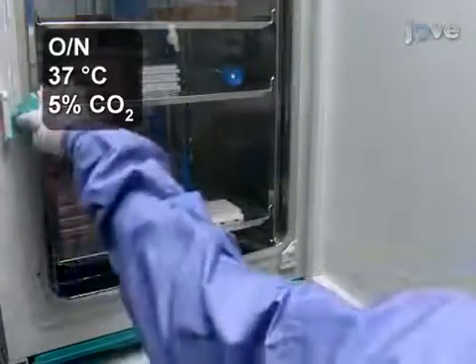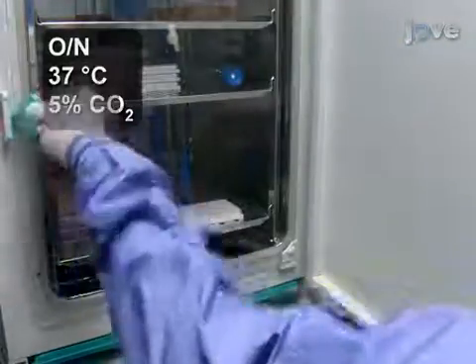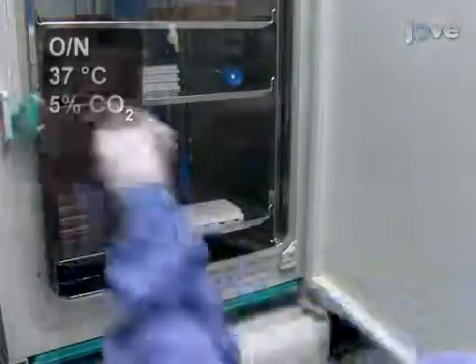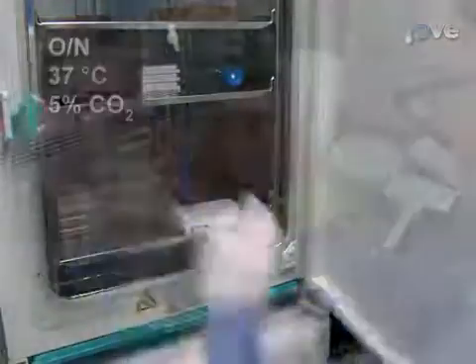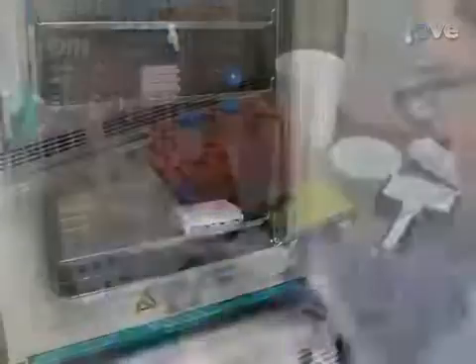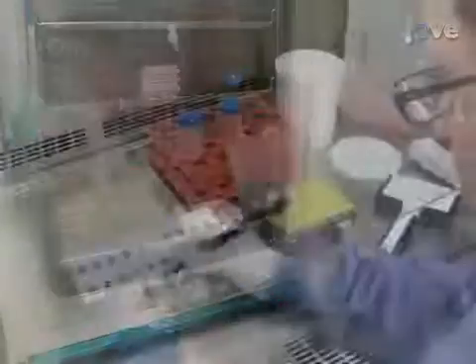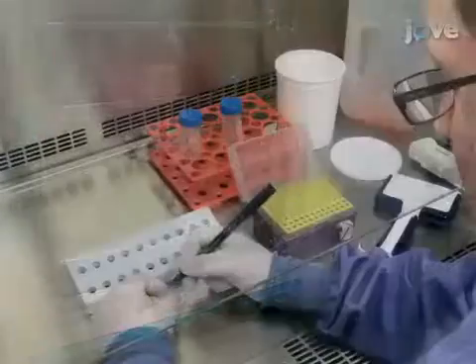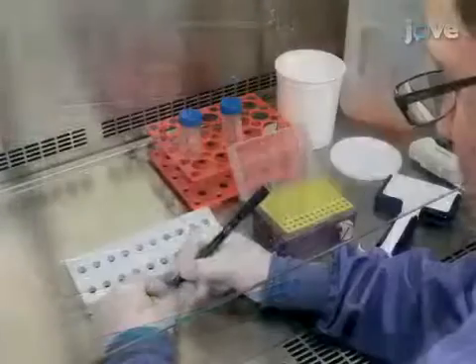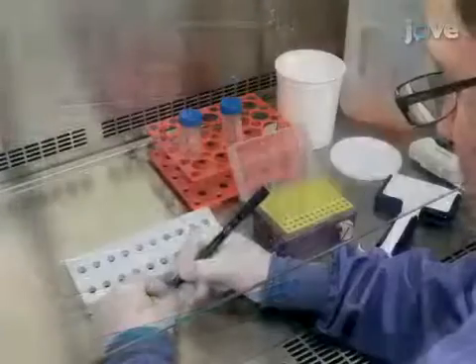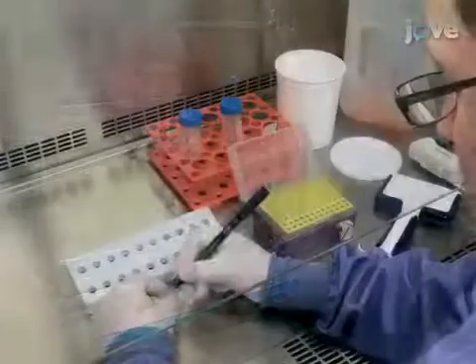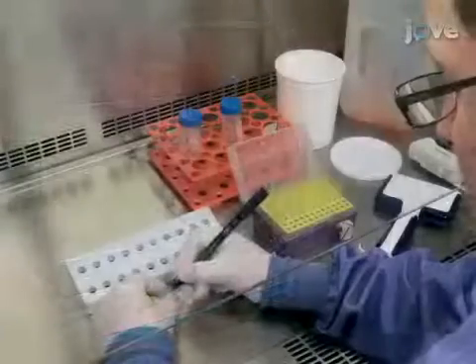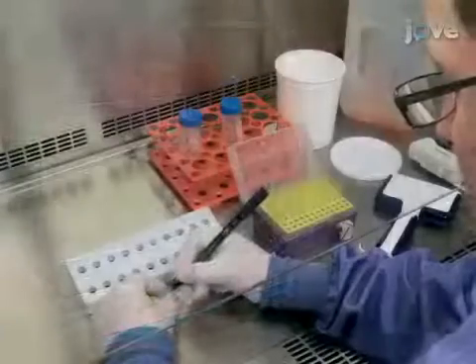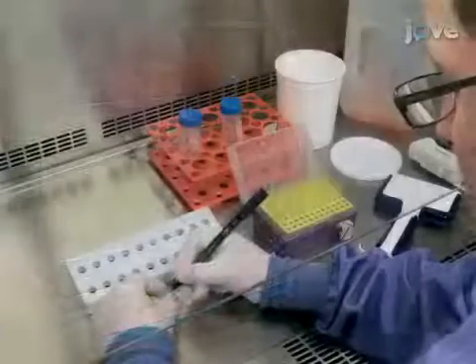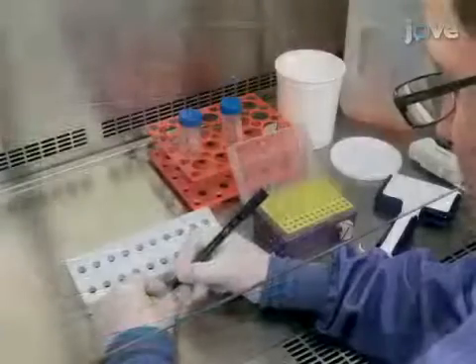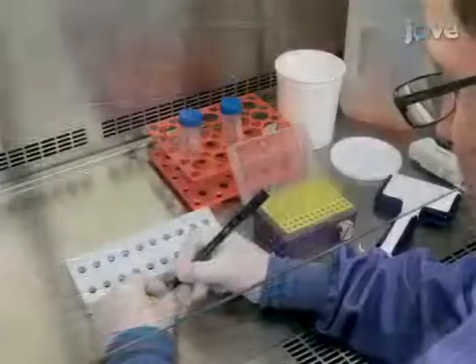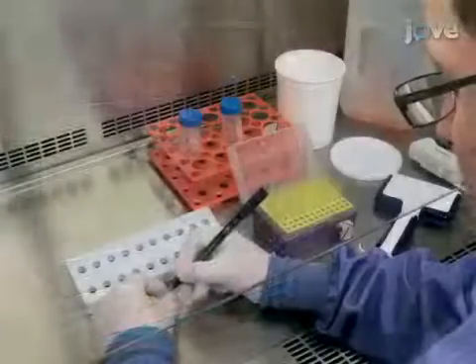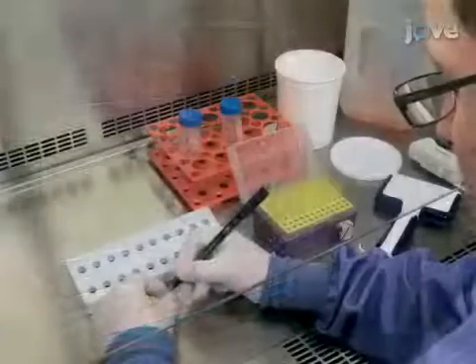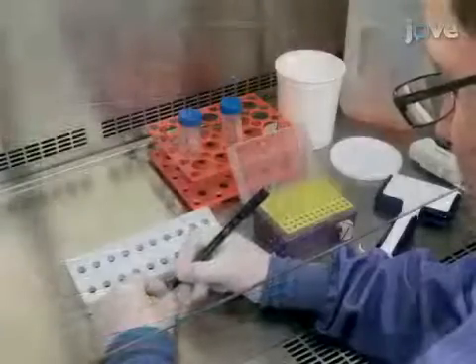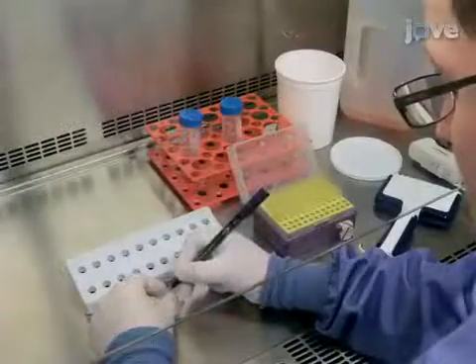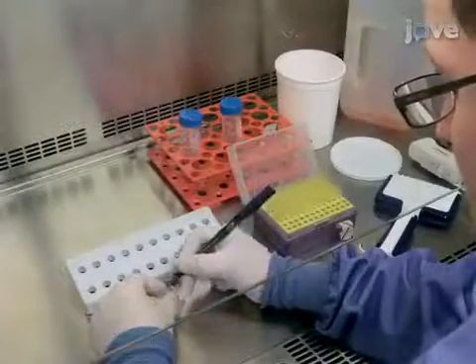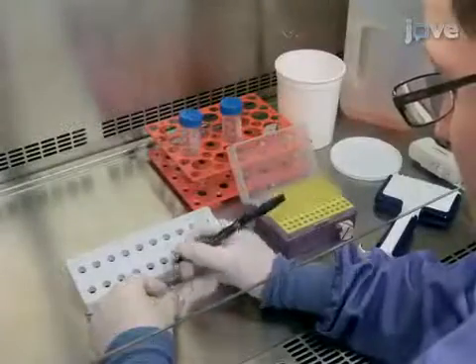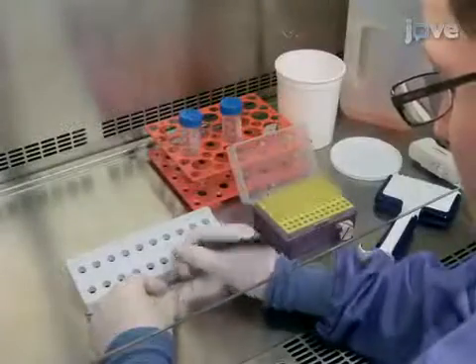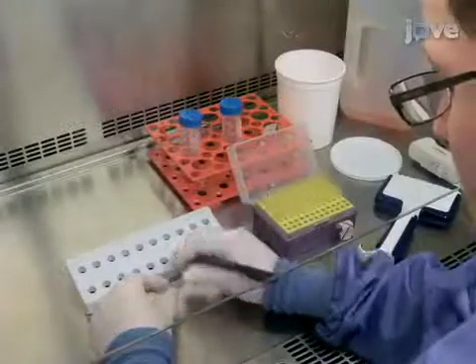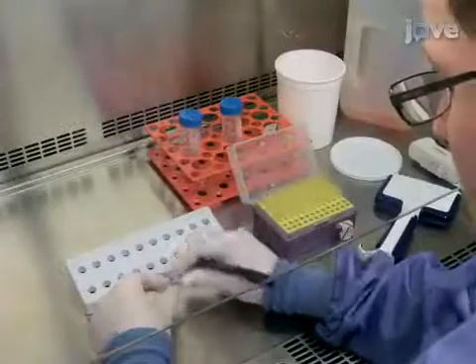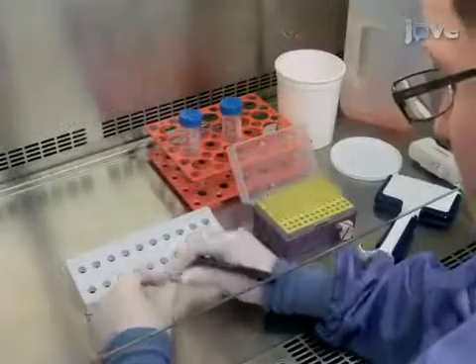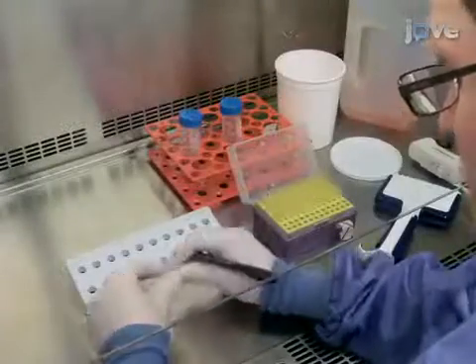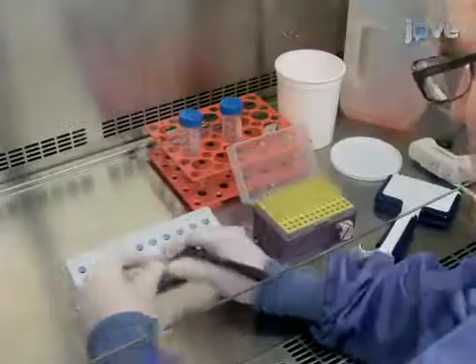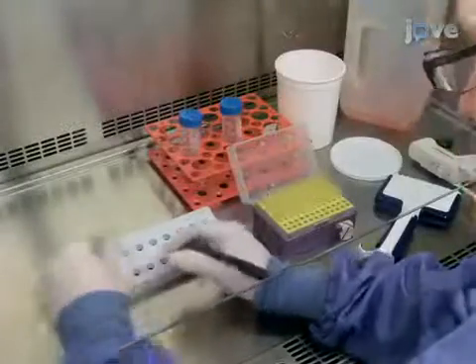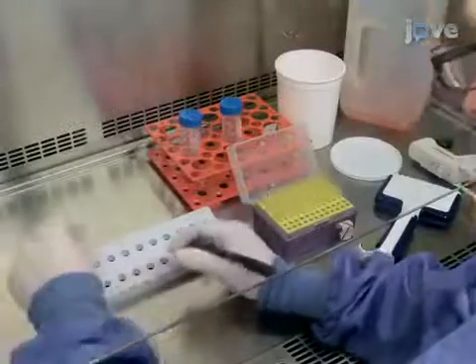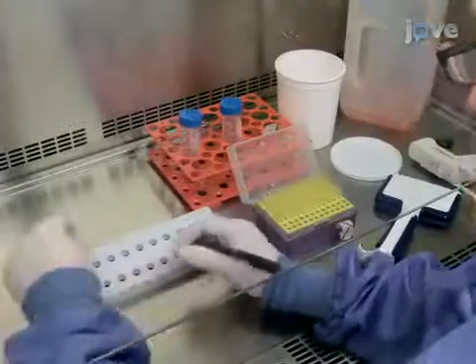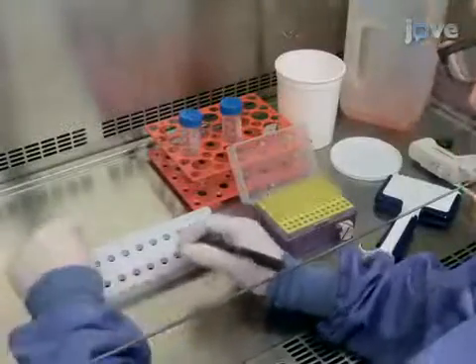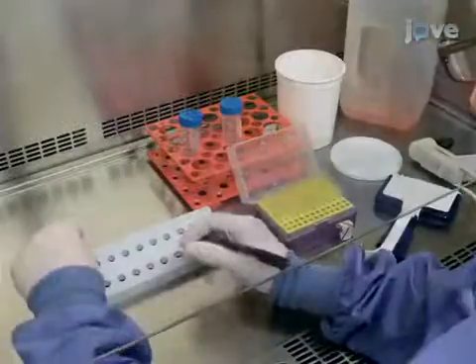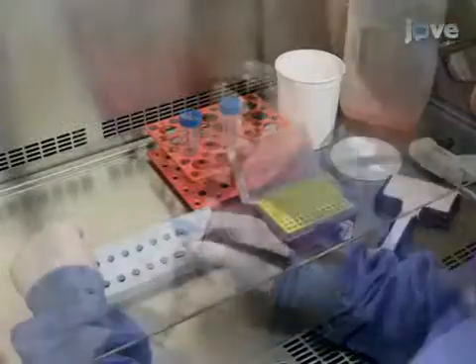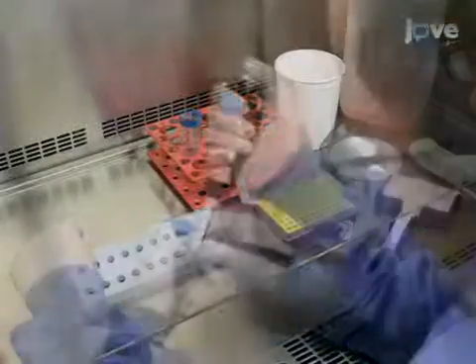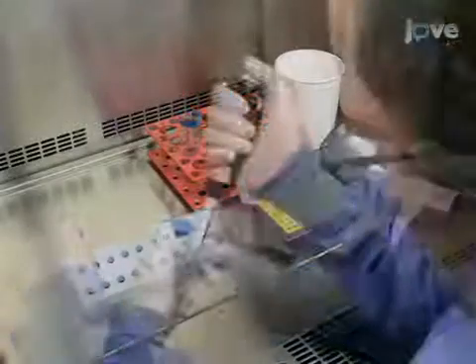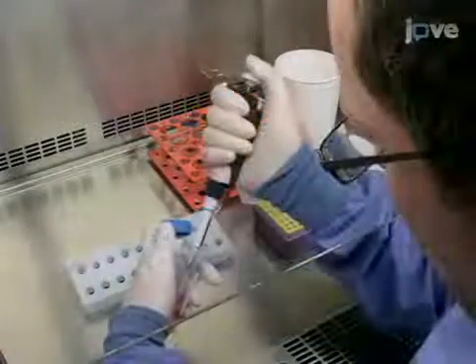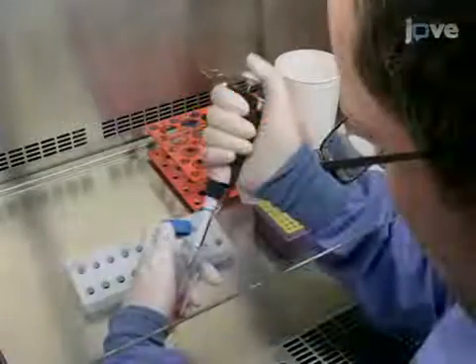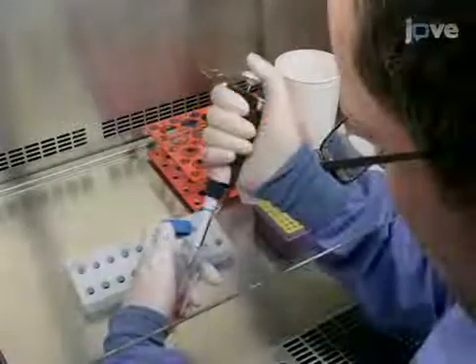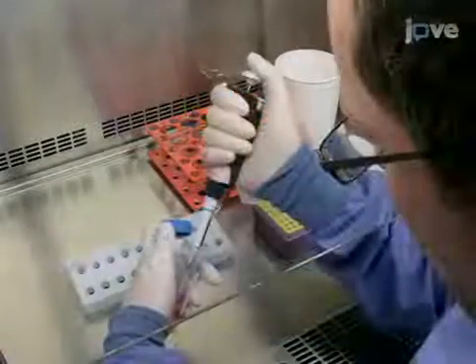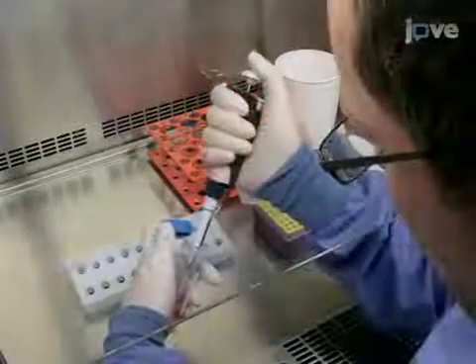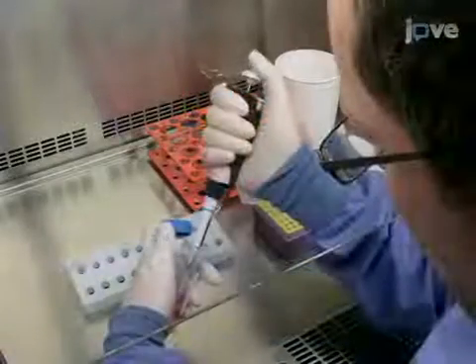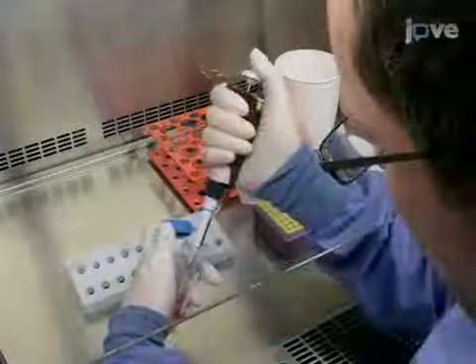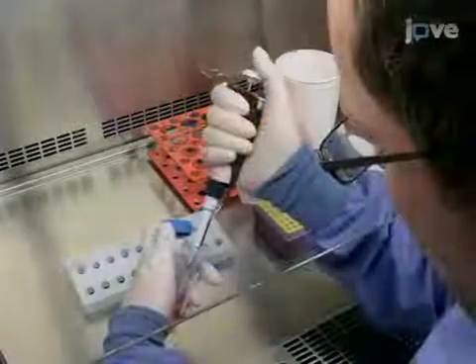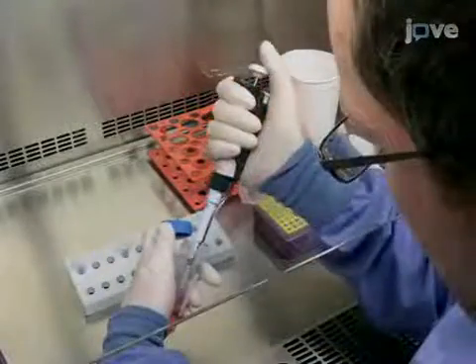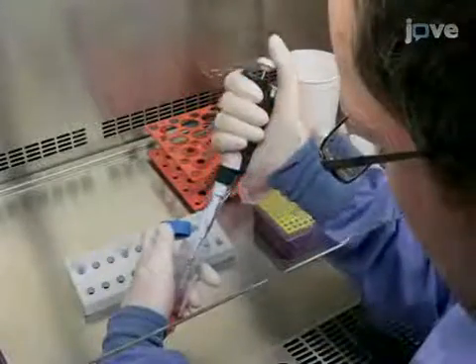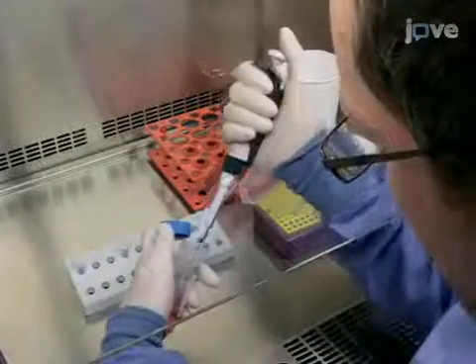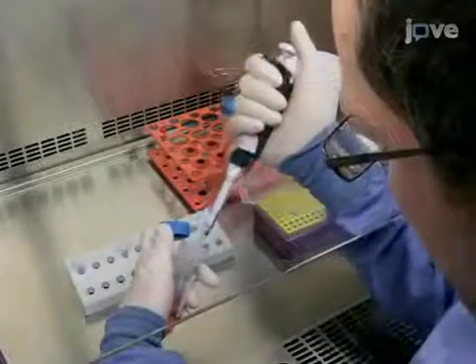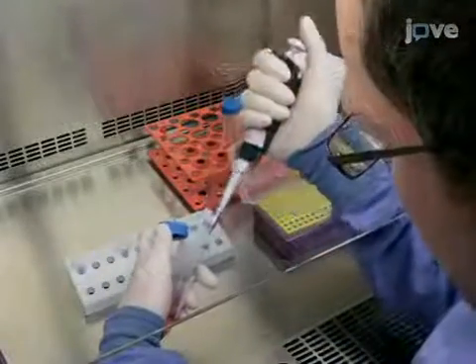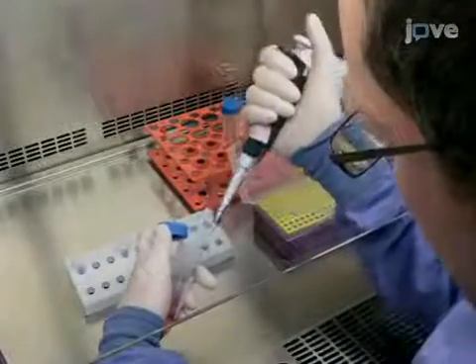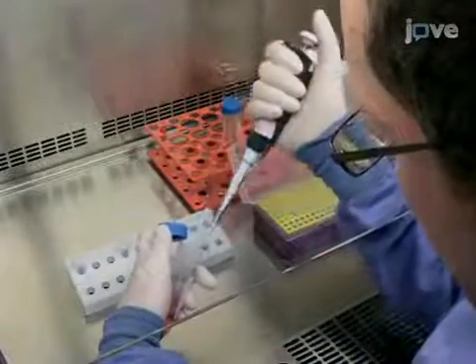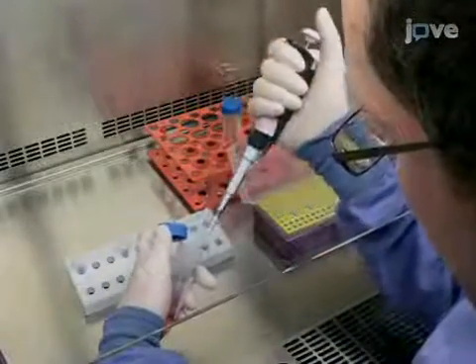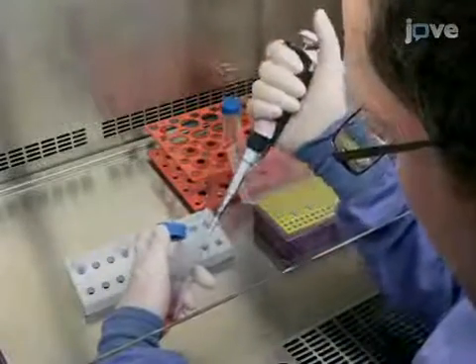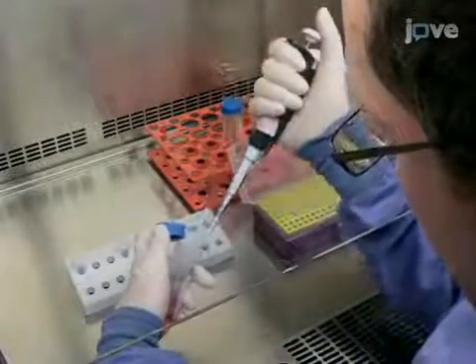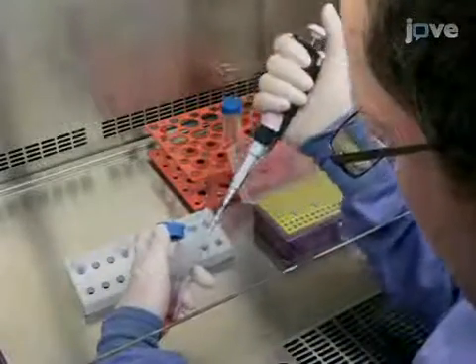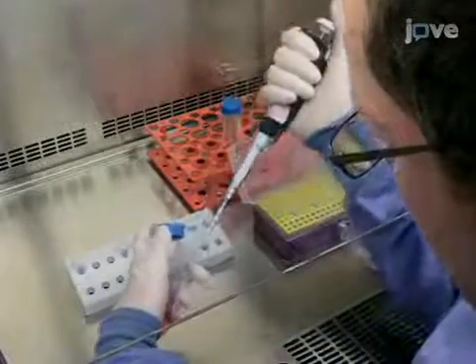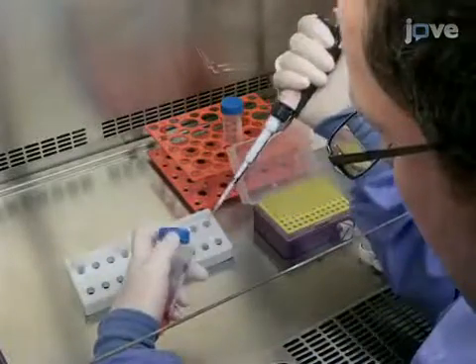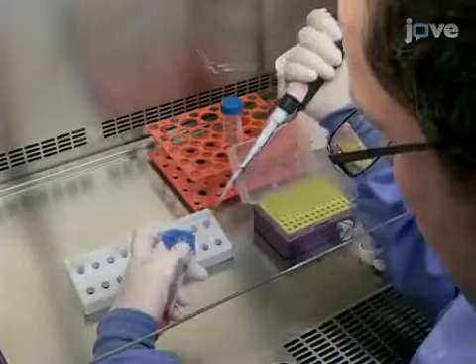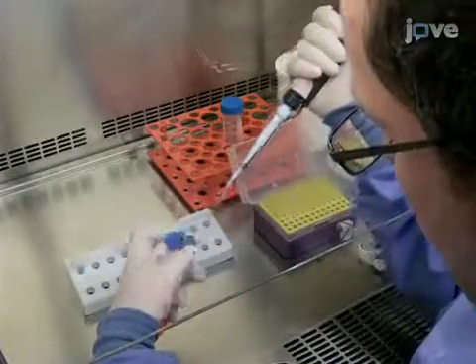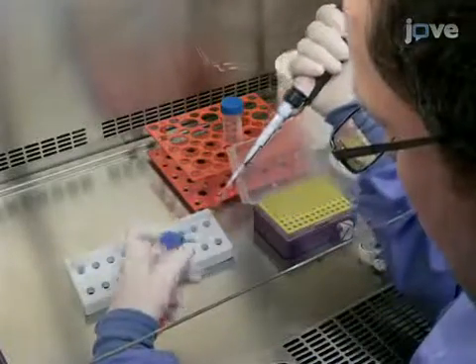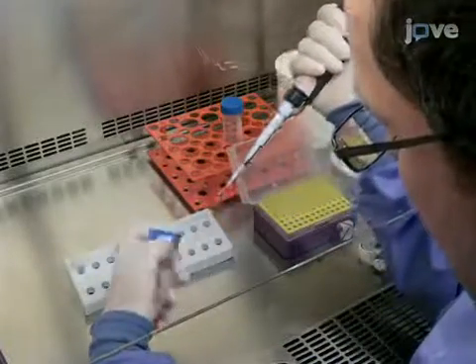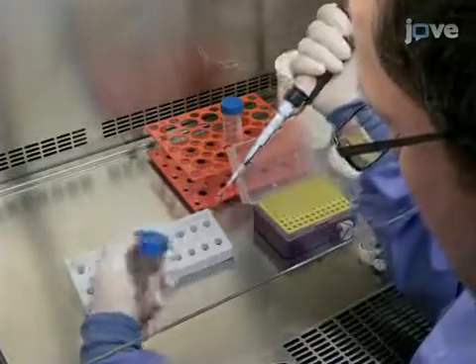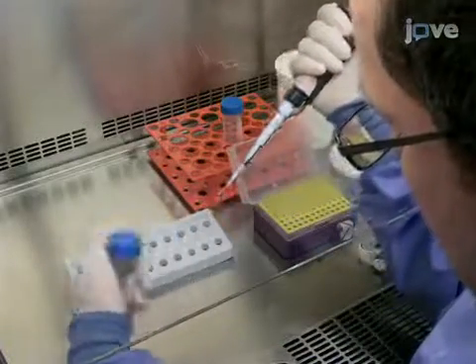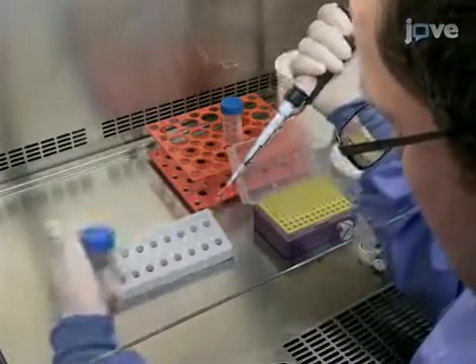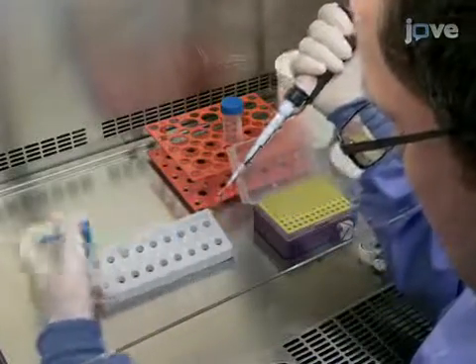On the following day, prepare the transfection mixture. First, set out two tubes, tube A and tube B.